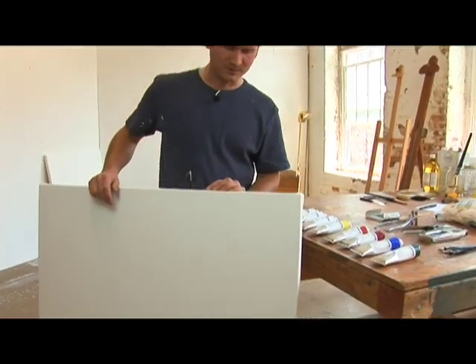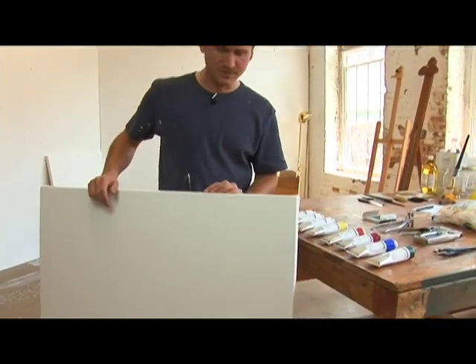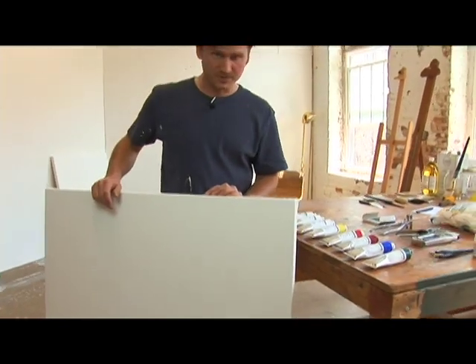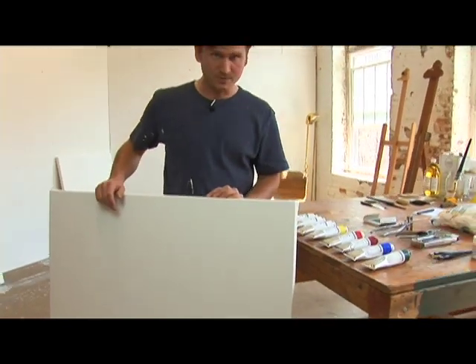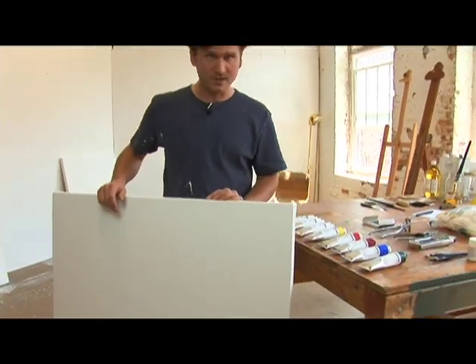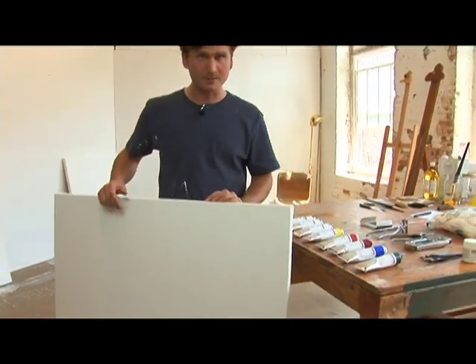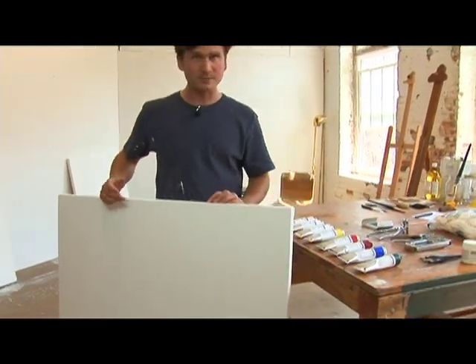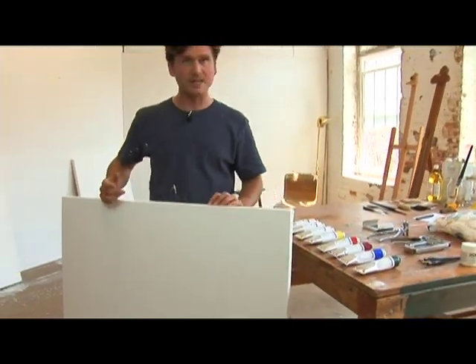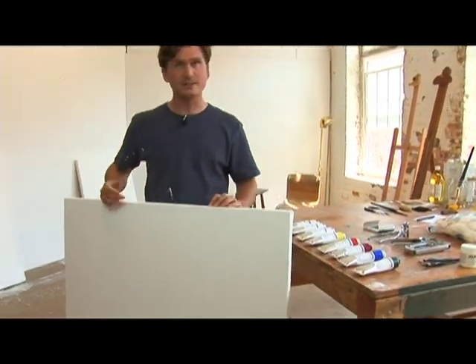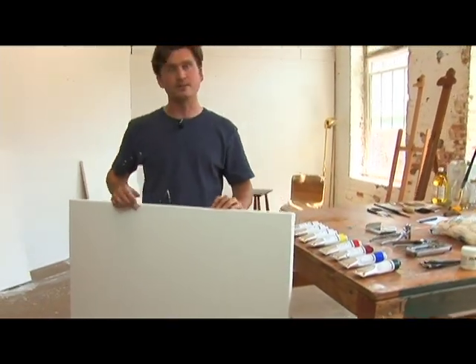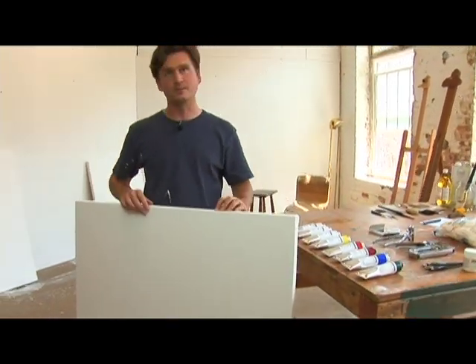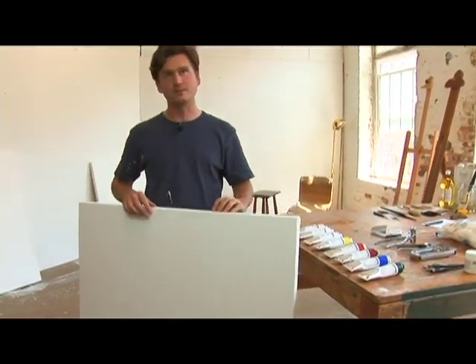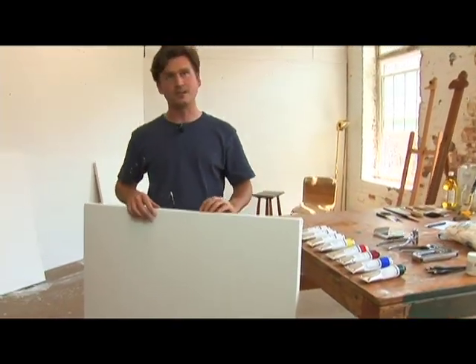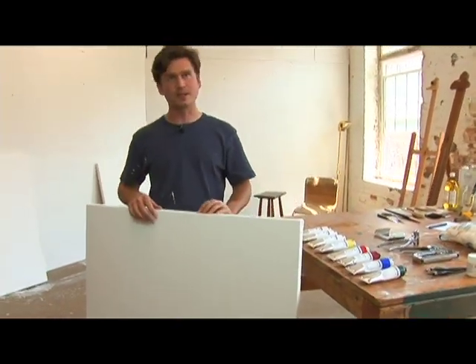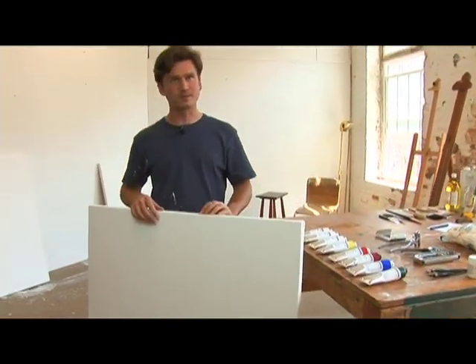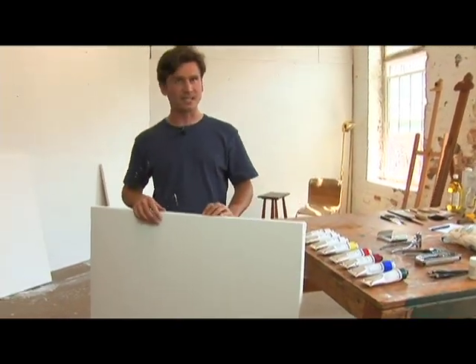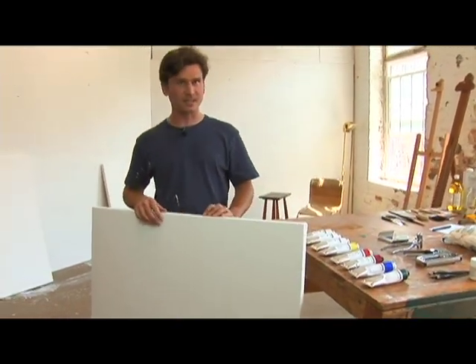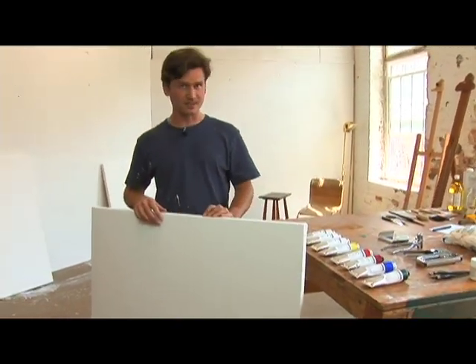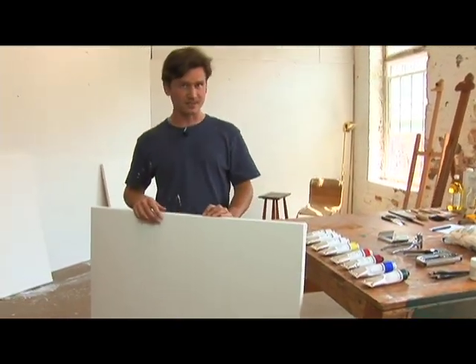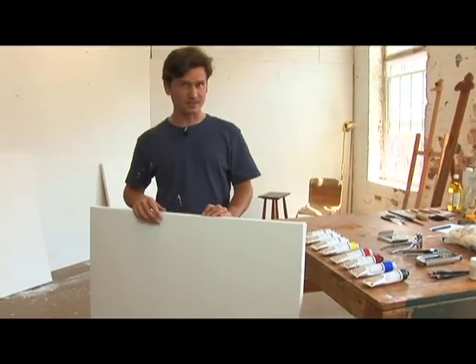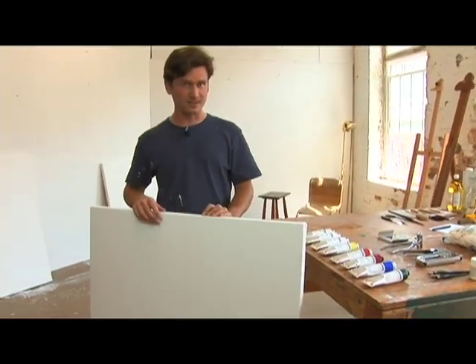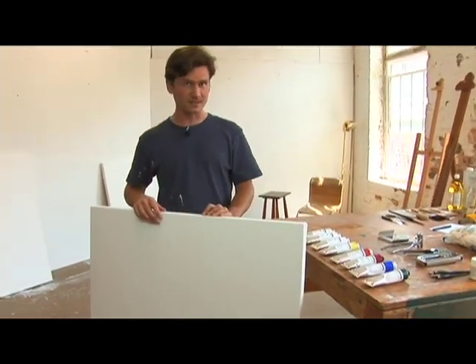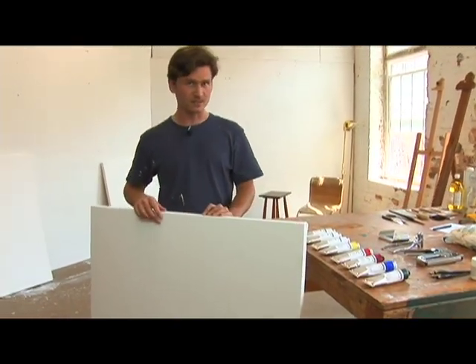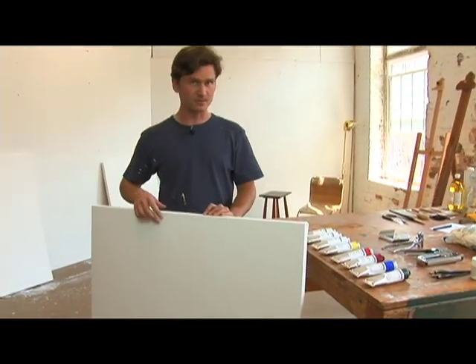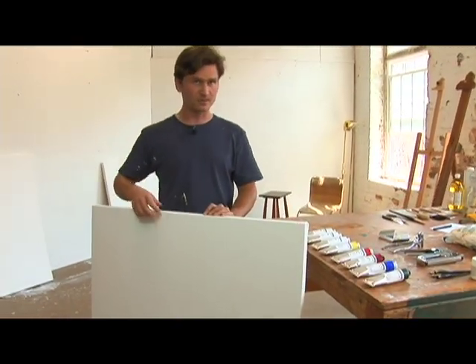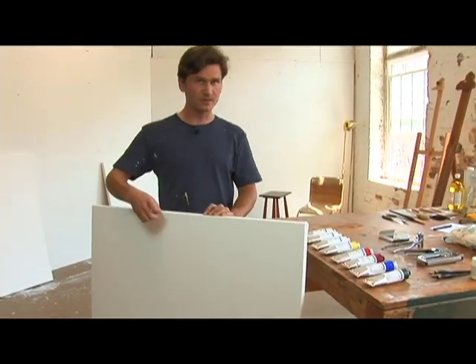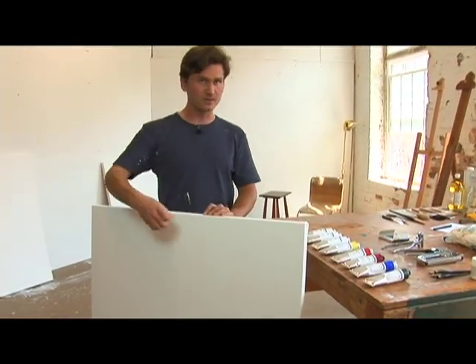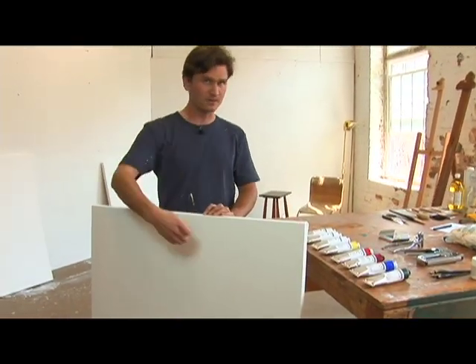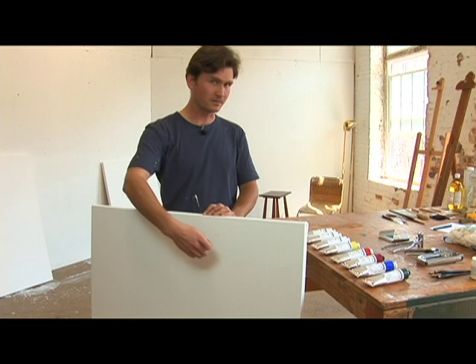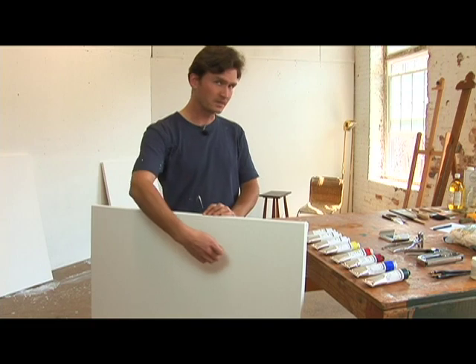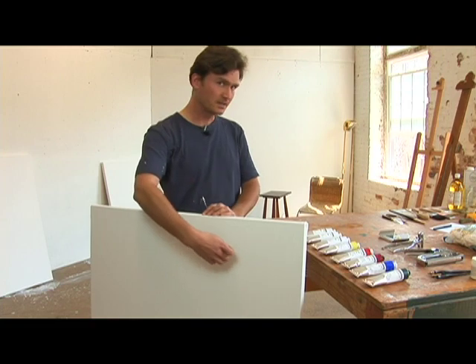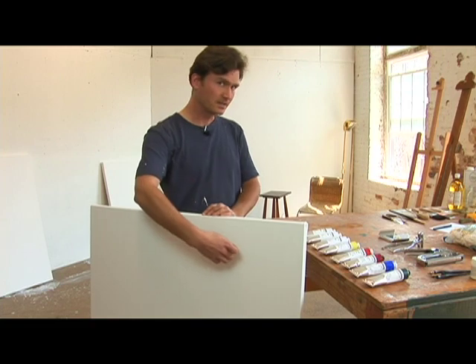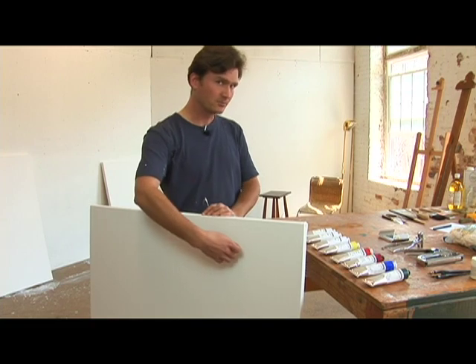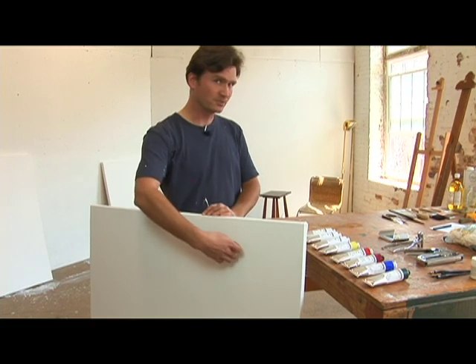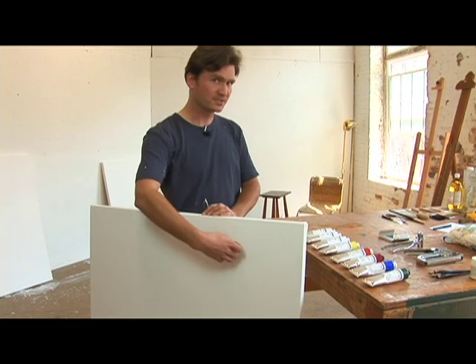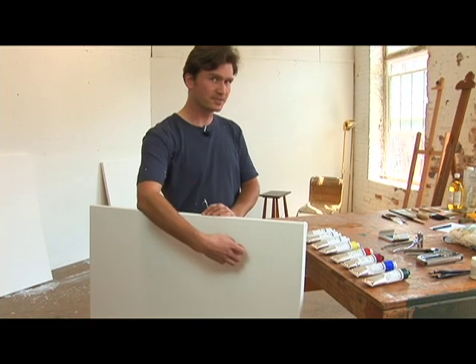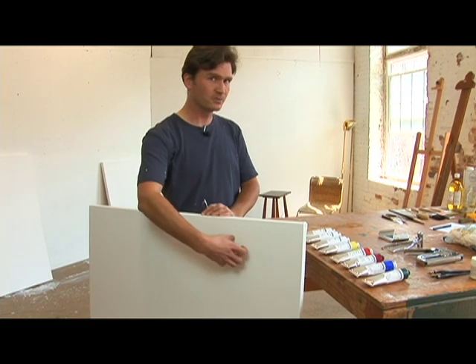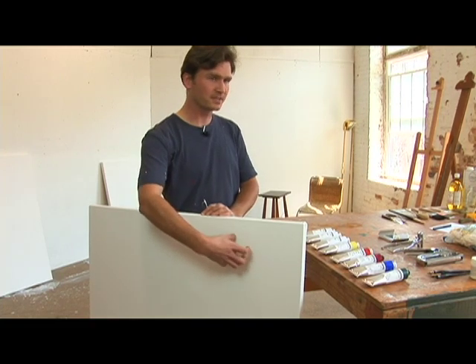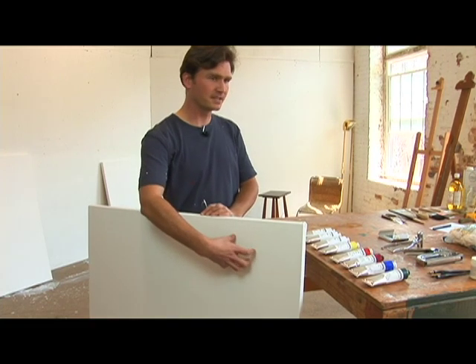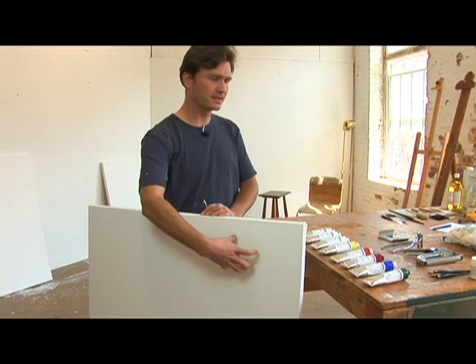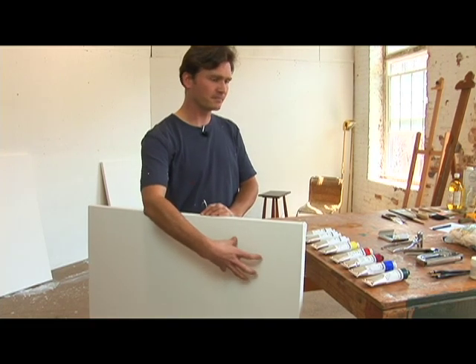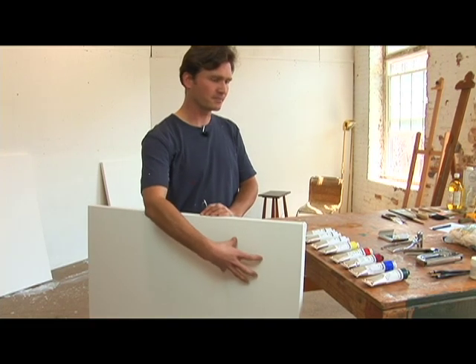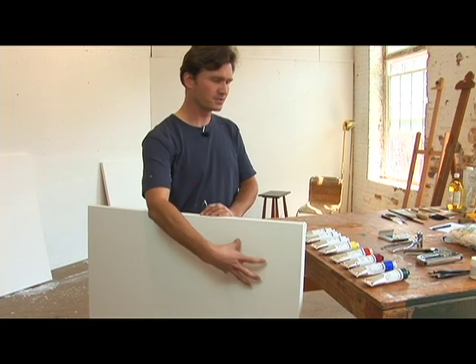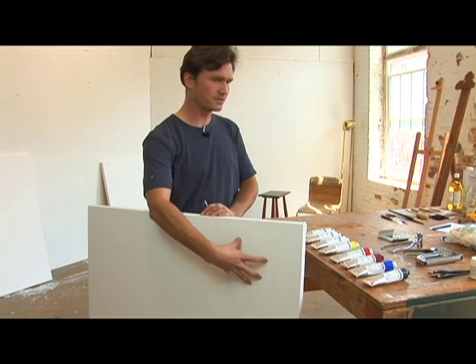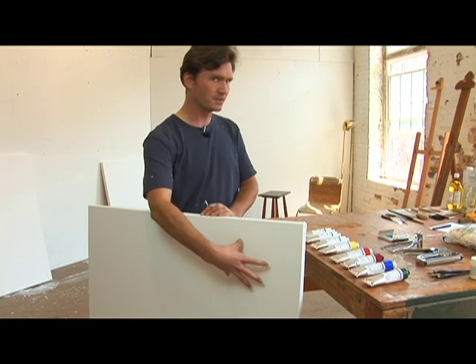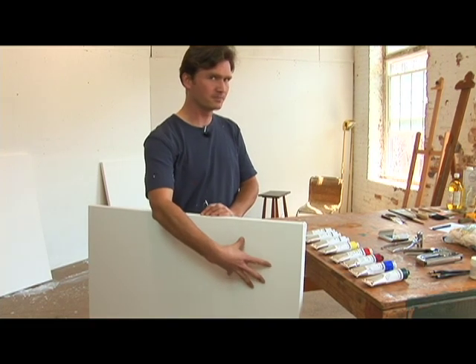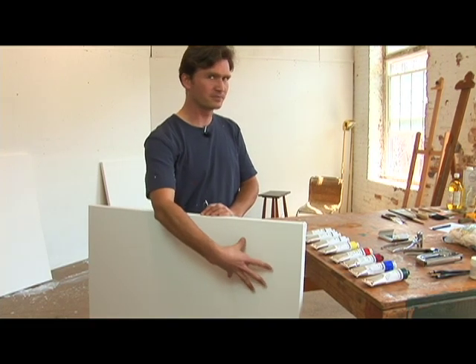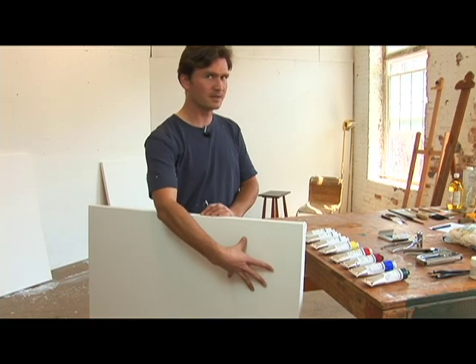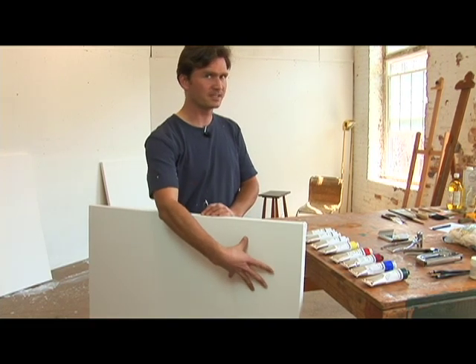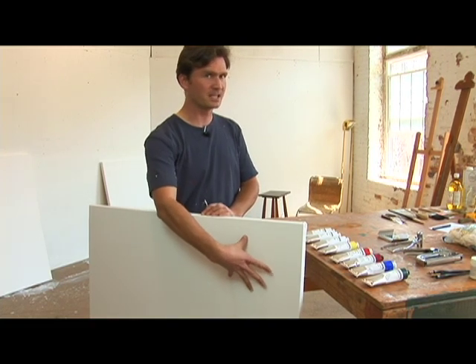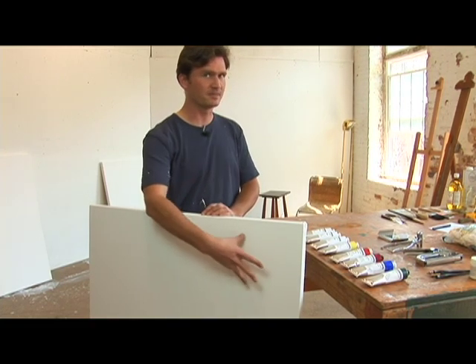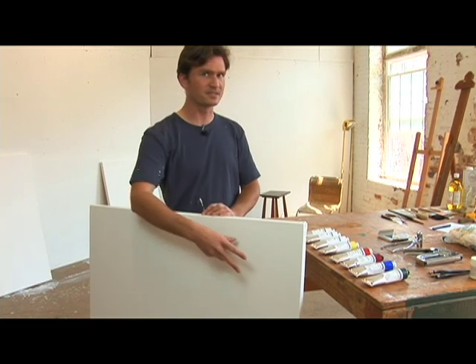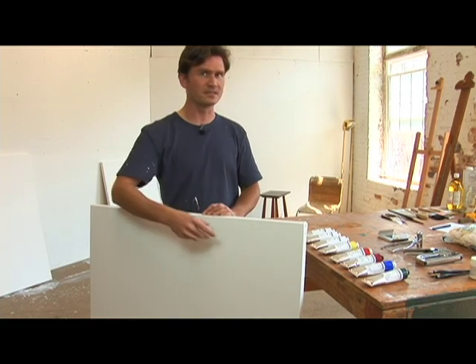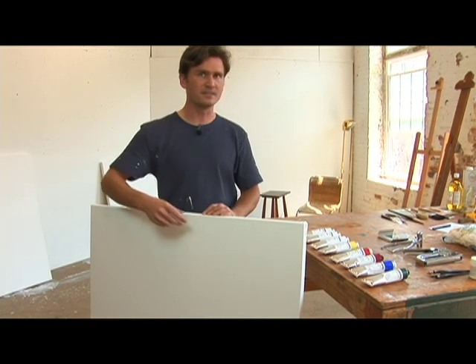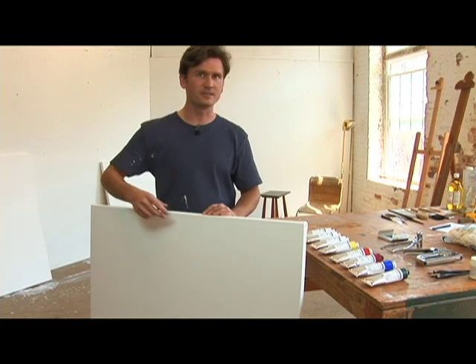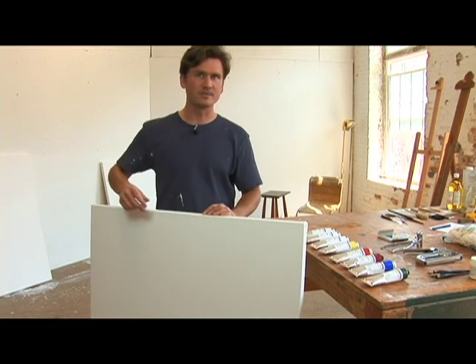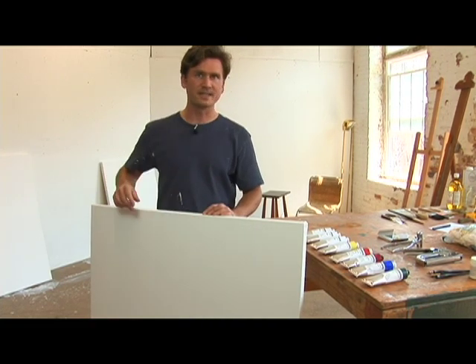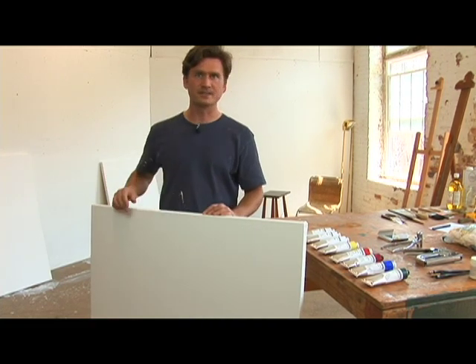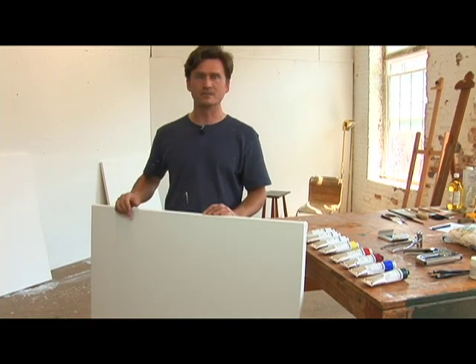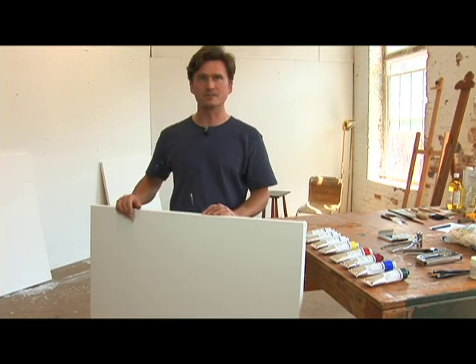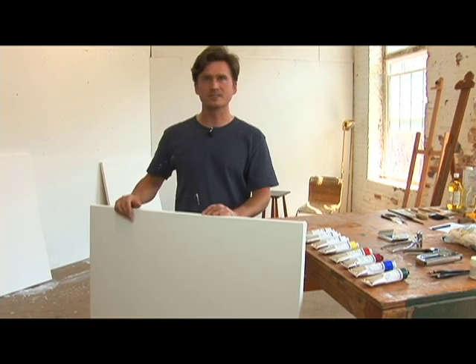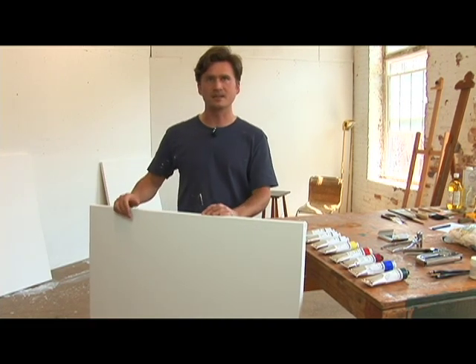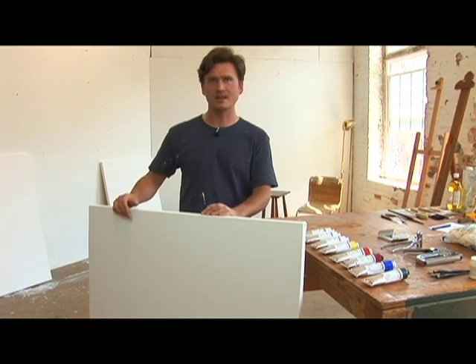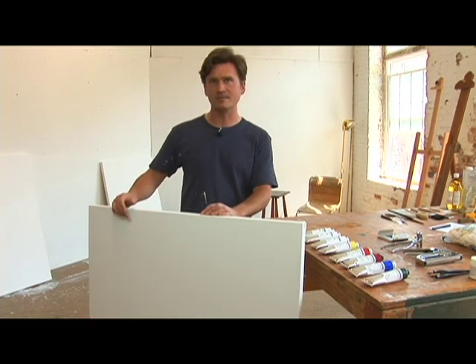You do want to paint on primed canvas because oil will soak into unprimed canvas and eat away at it over time.